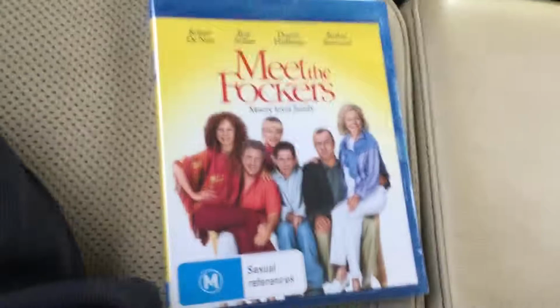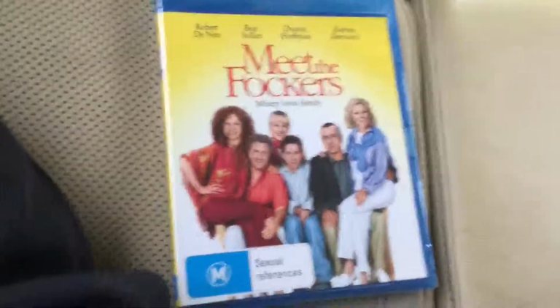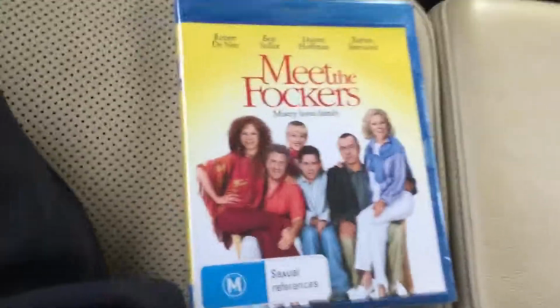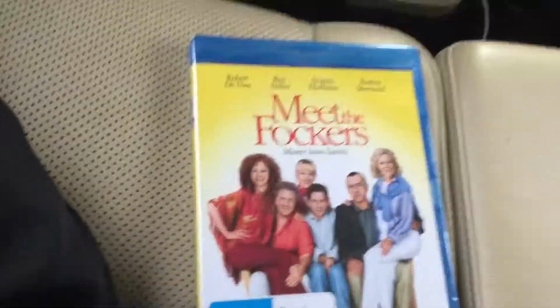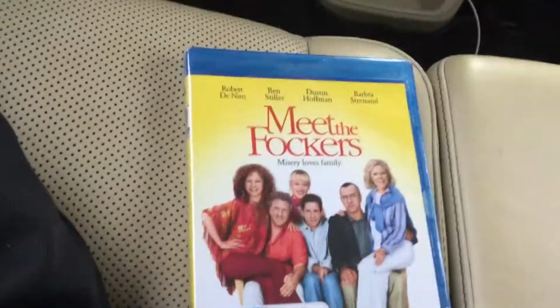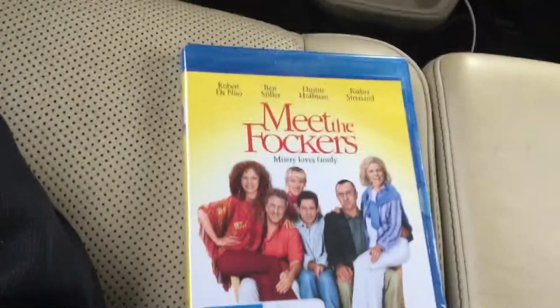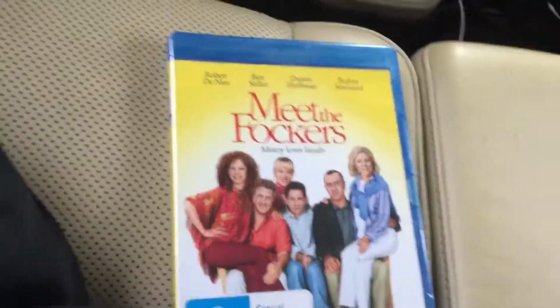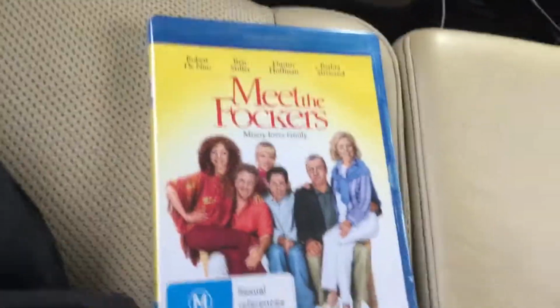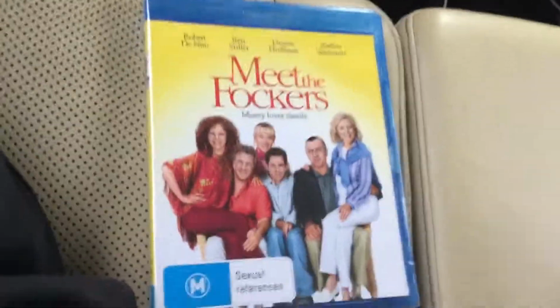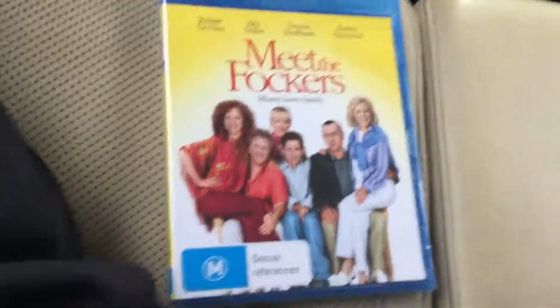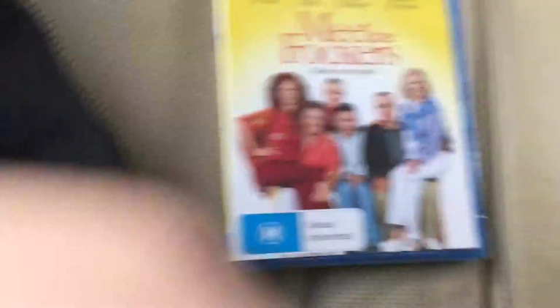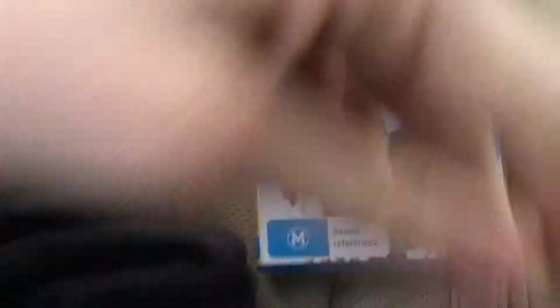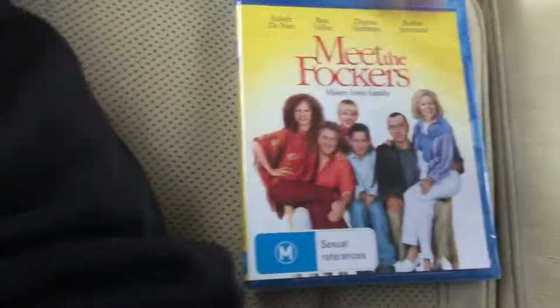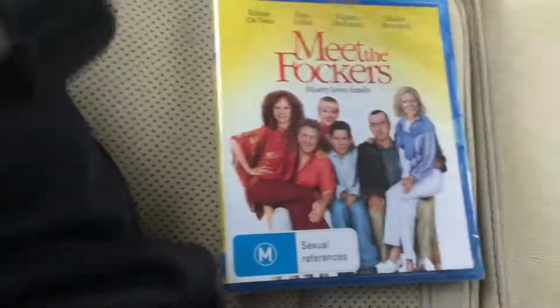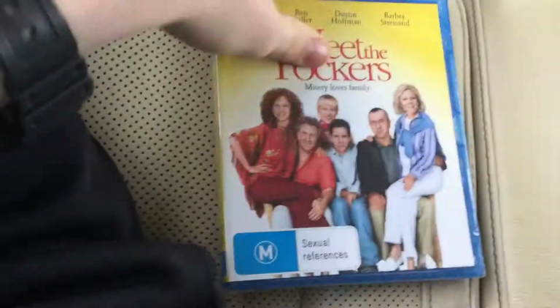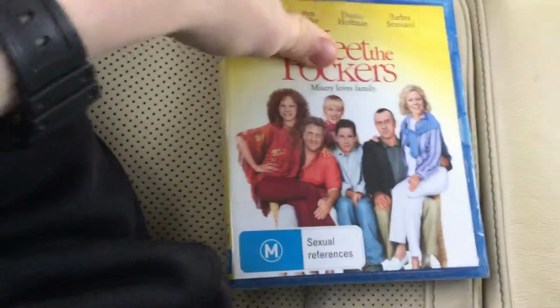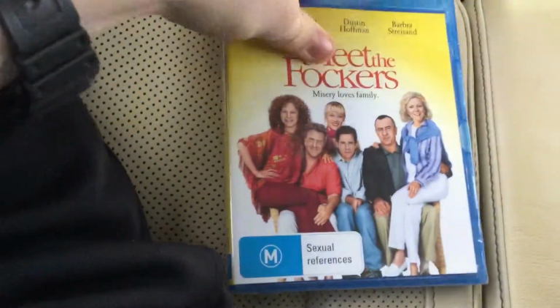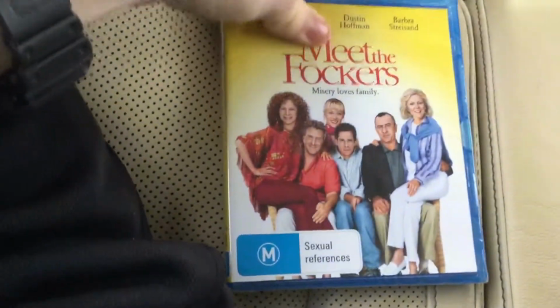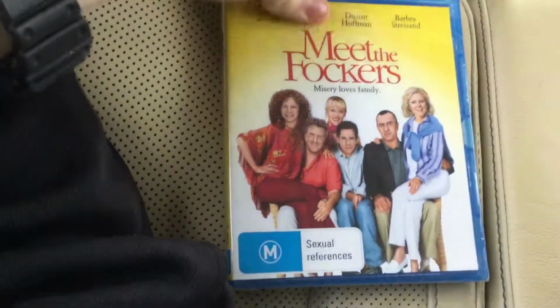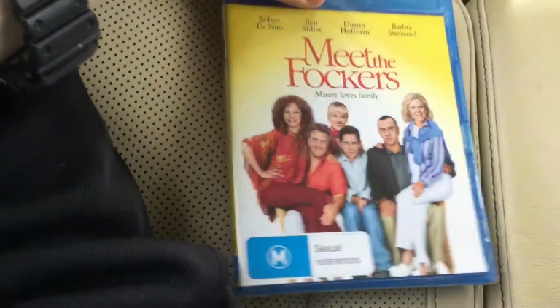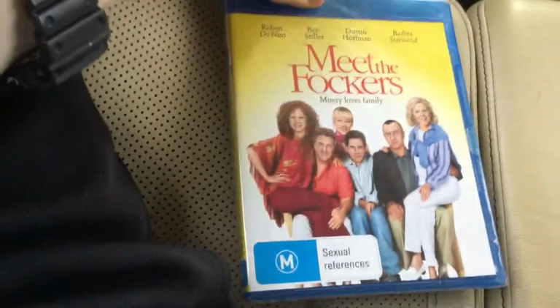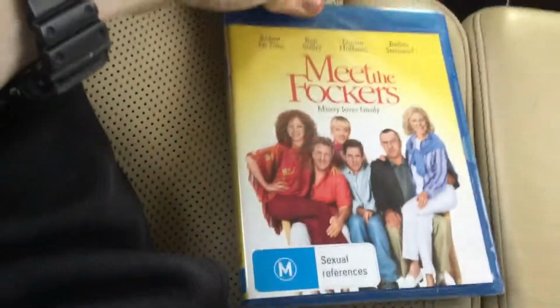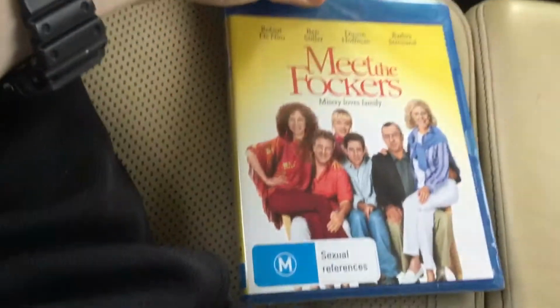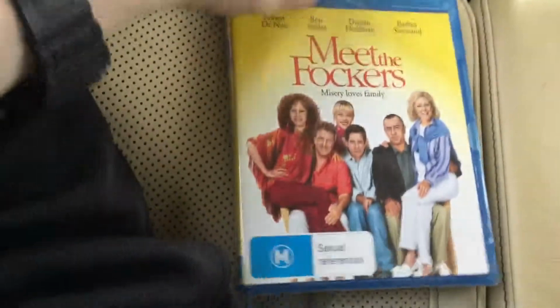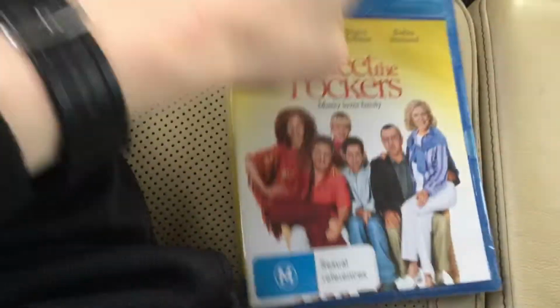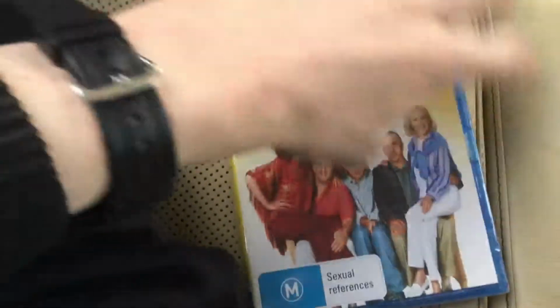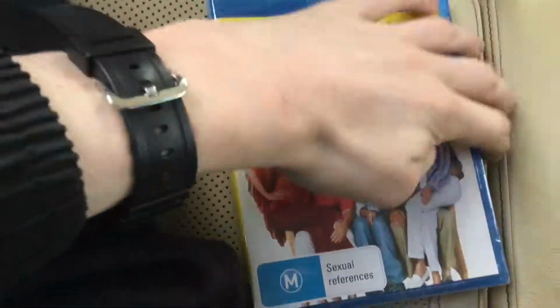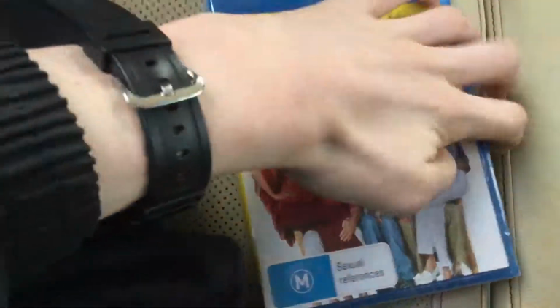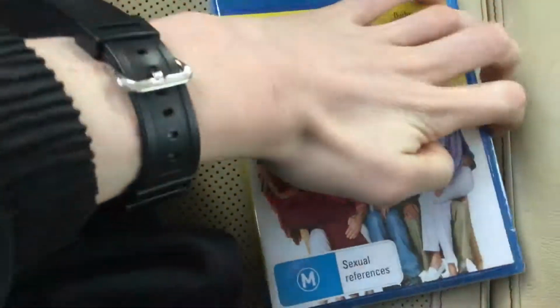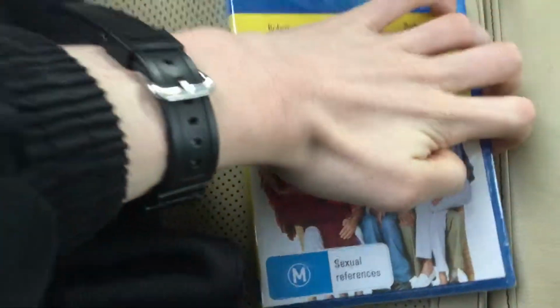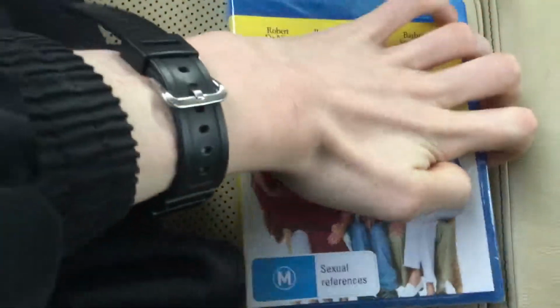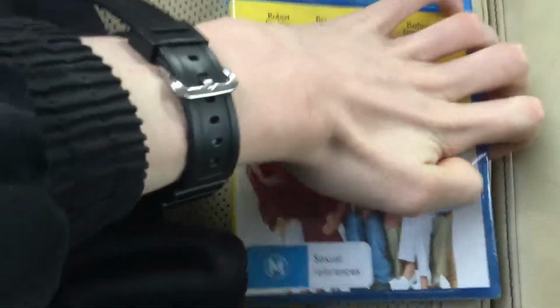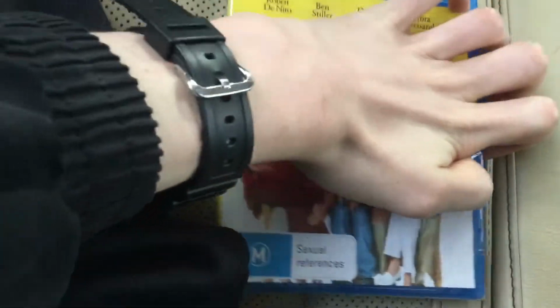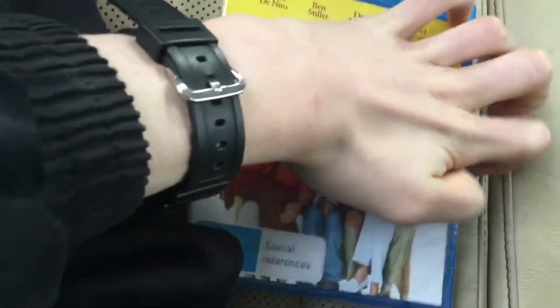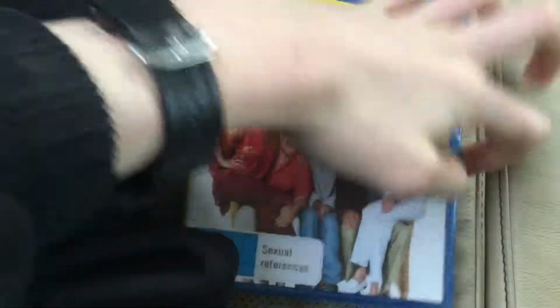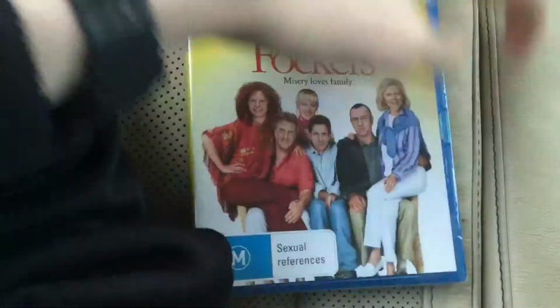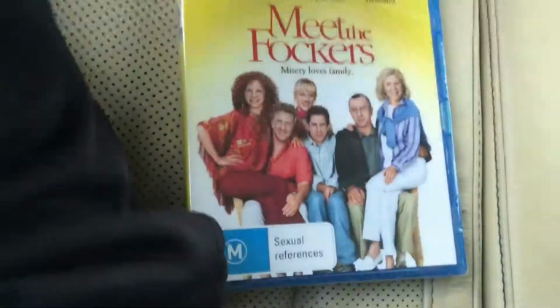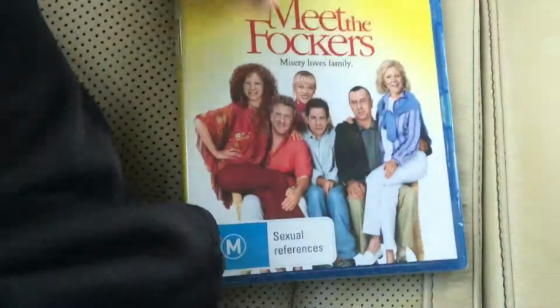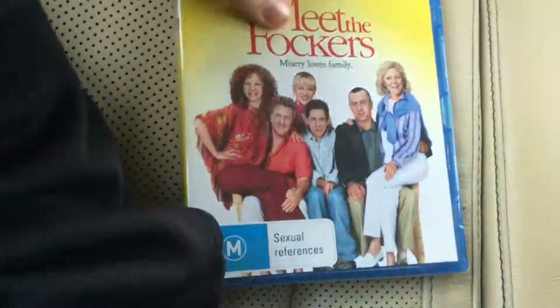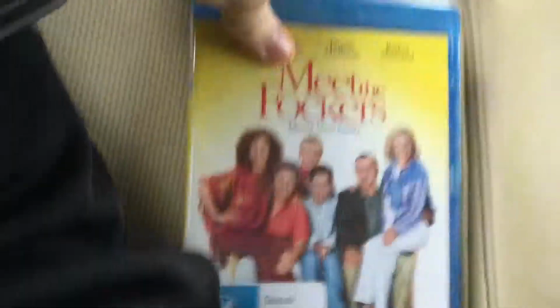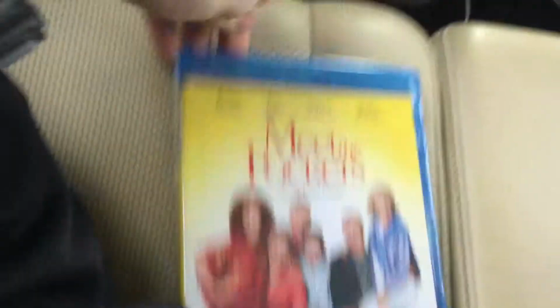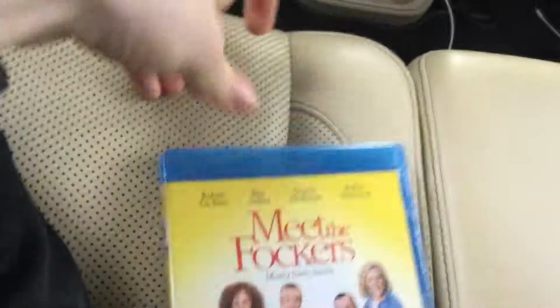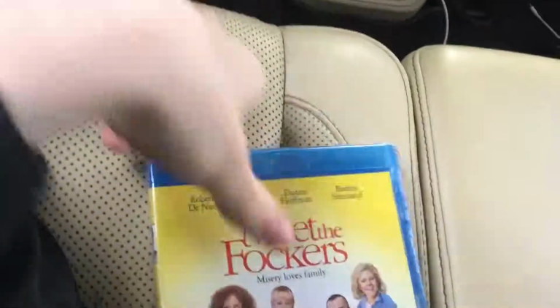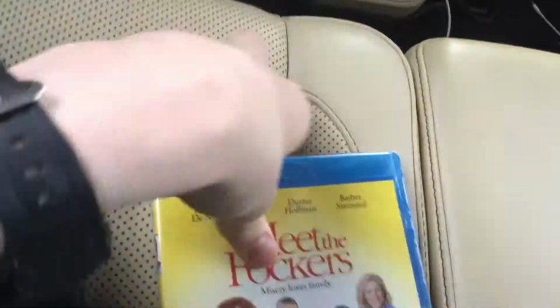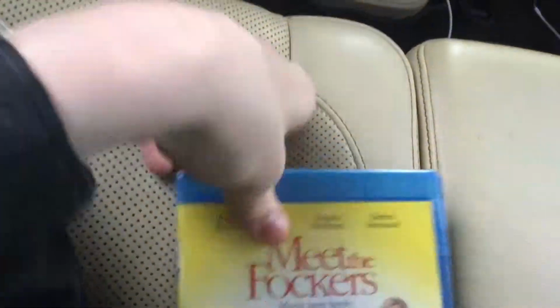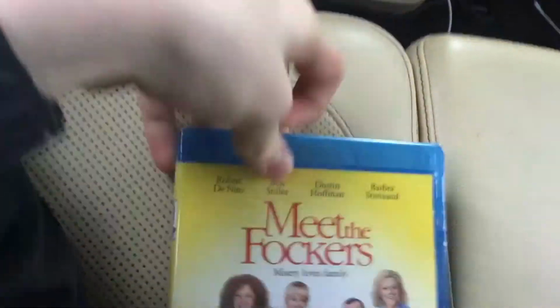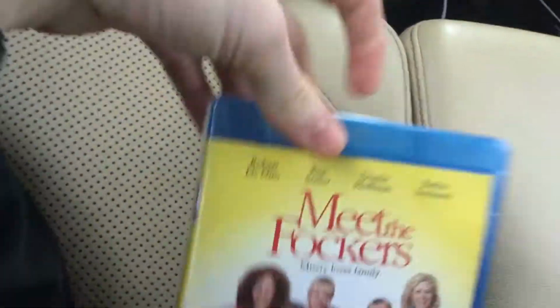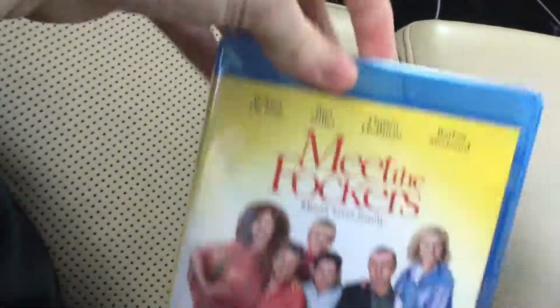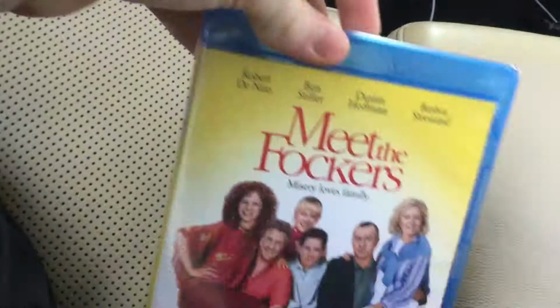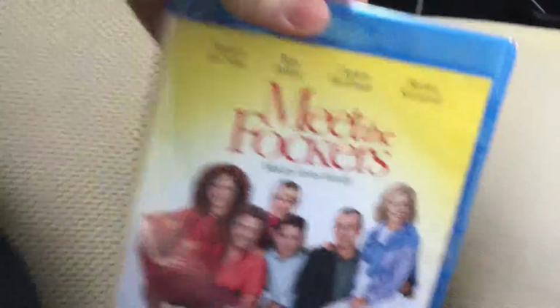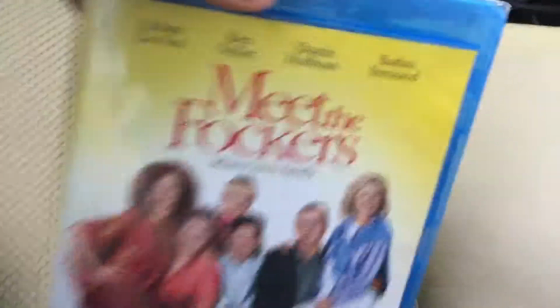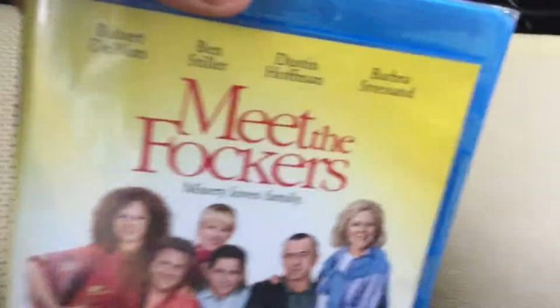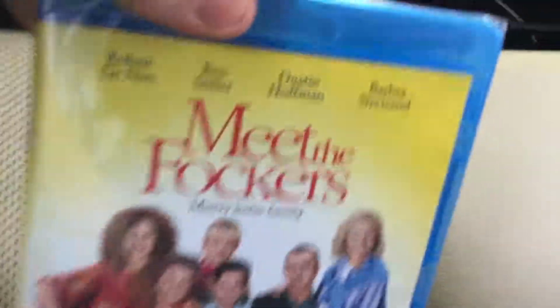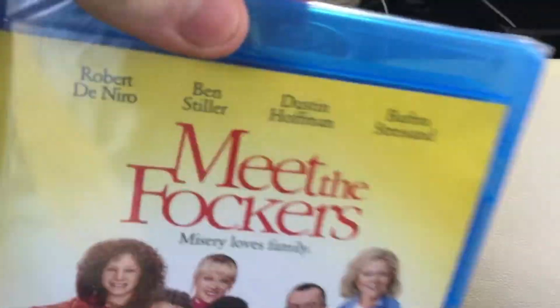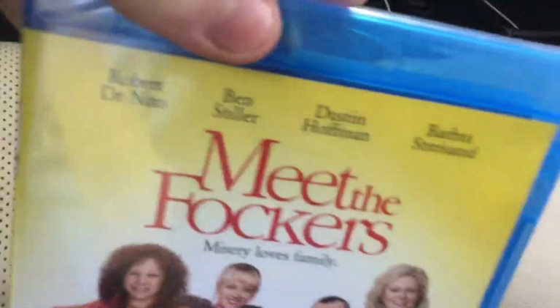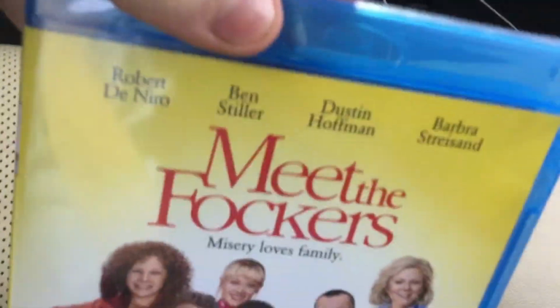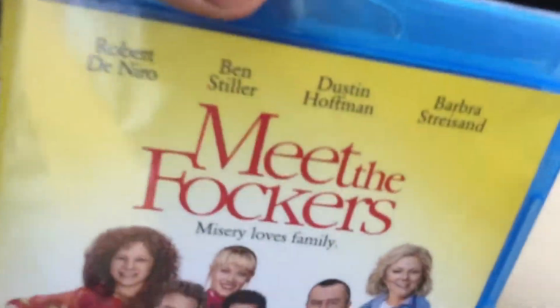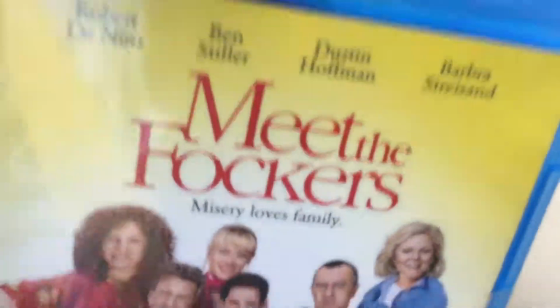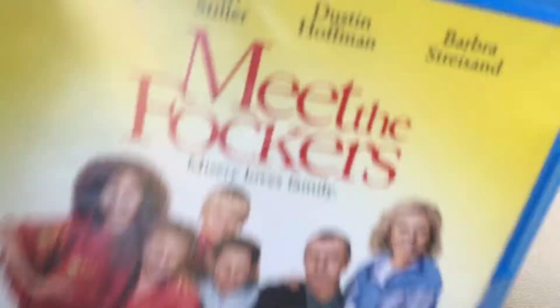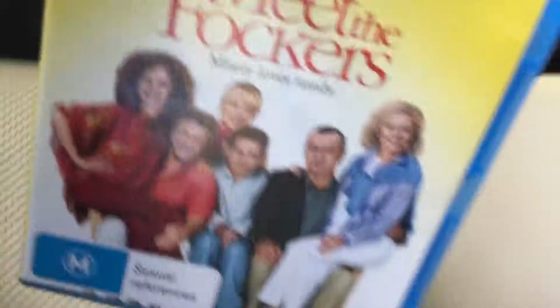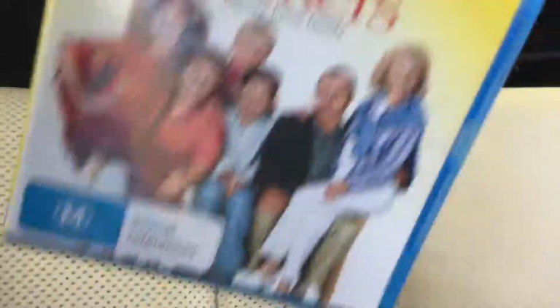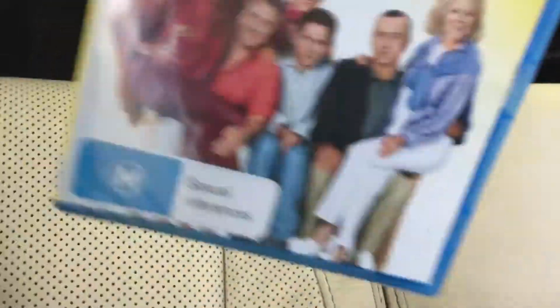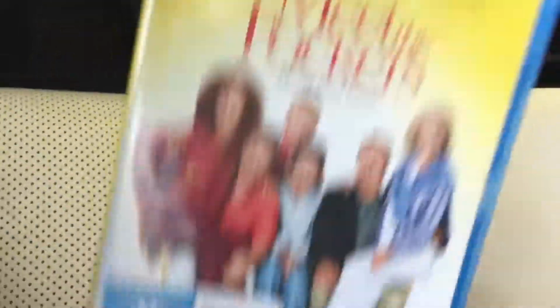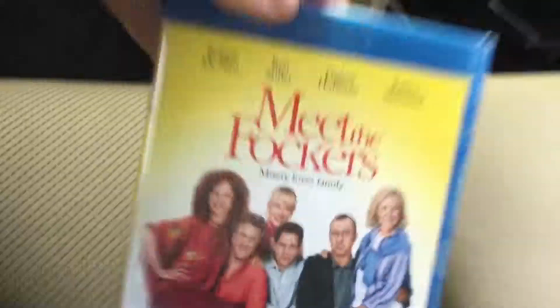What's up everyone, it's DreamWorks Illumination Previews, Charlie. I'm going to do the unboxing of Meet the Flockers.